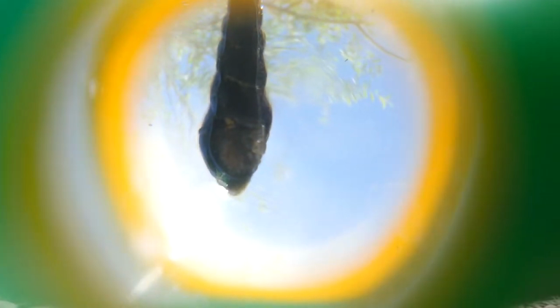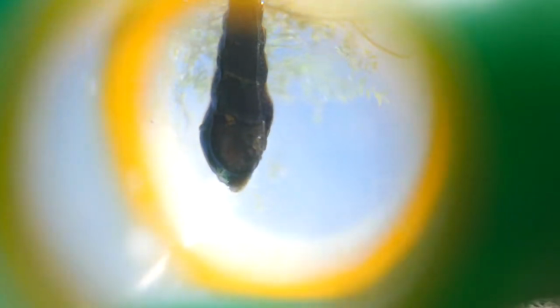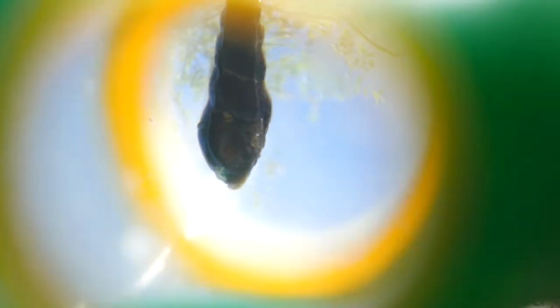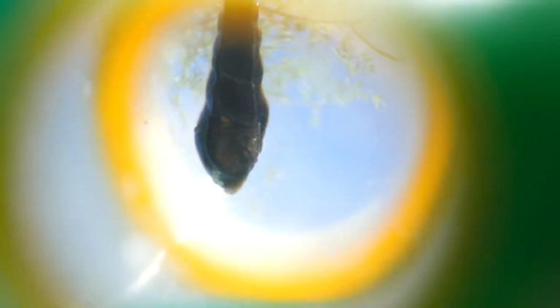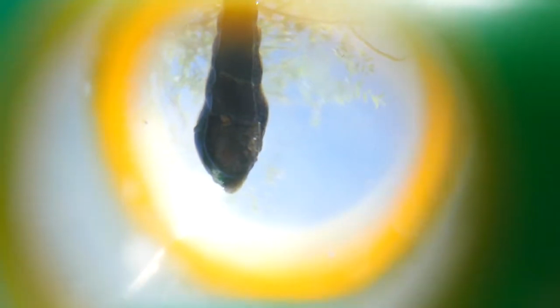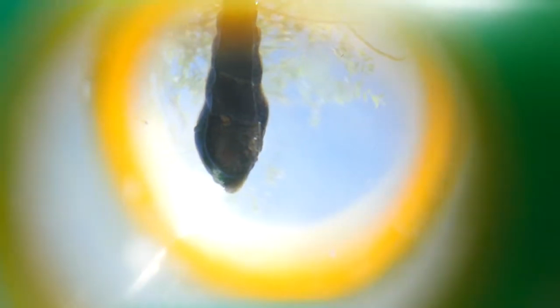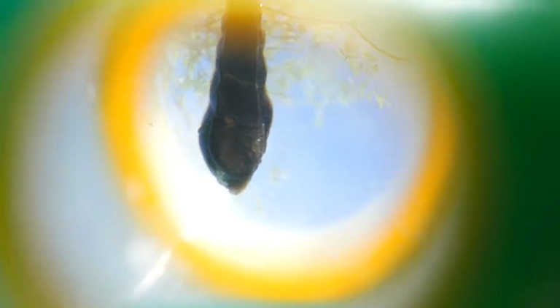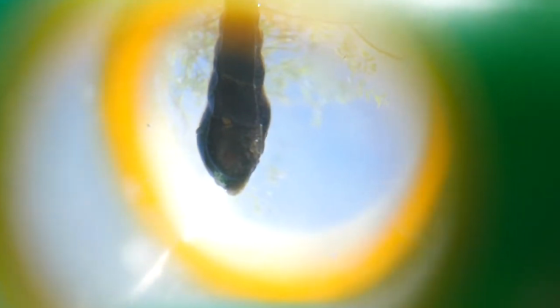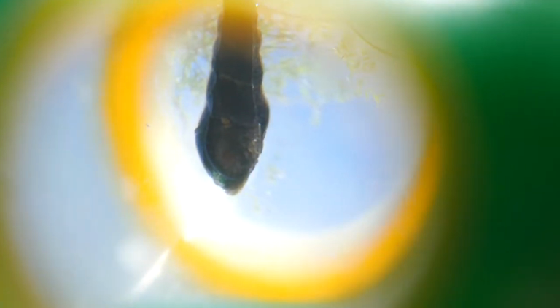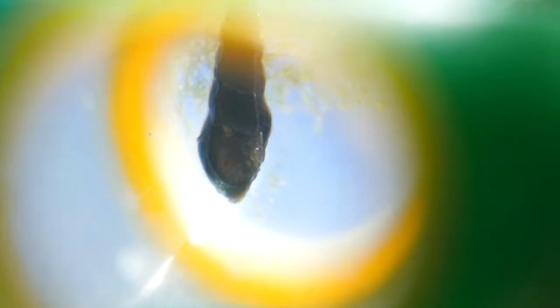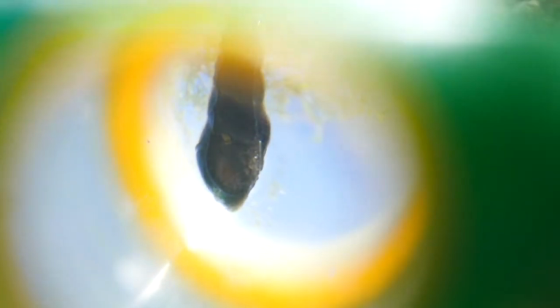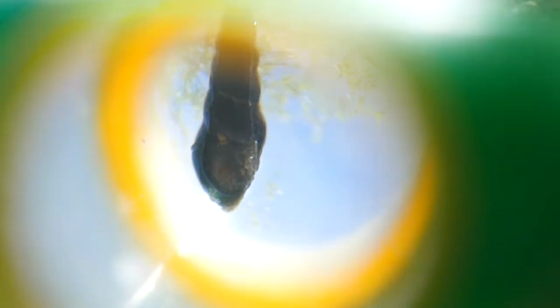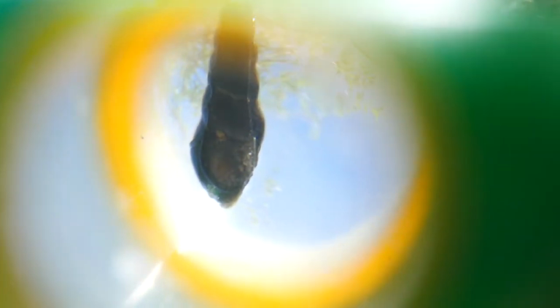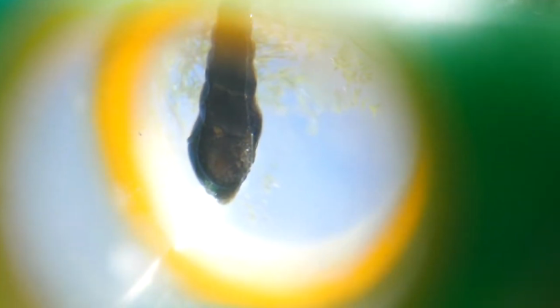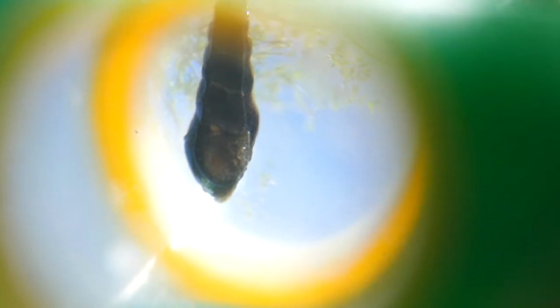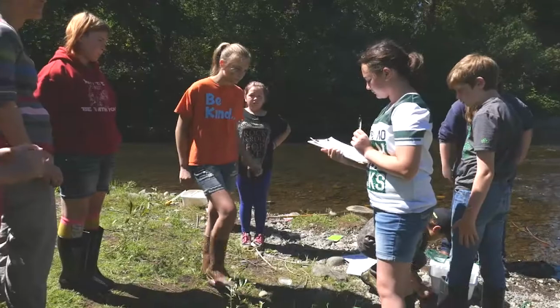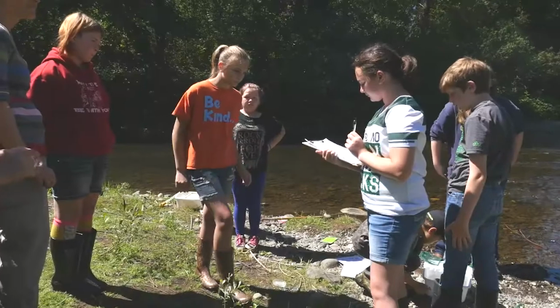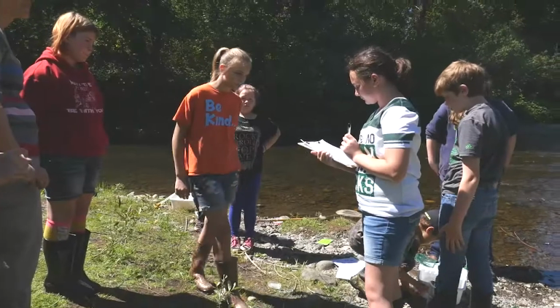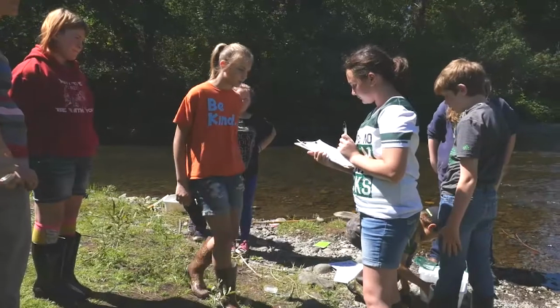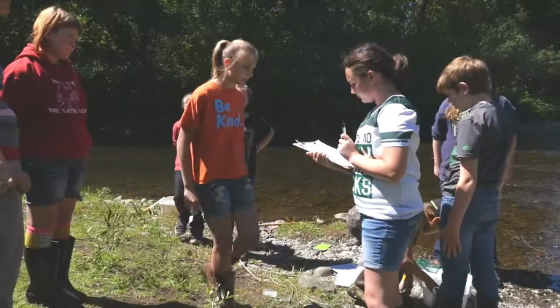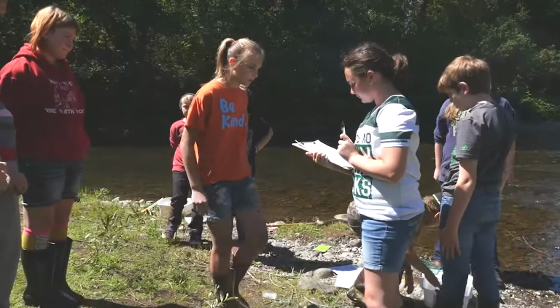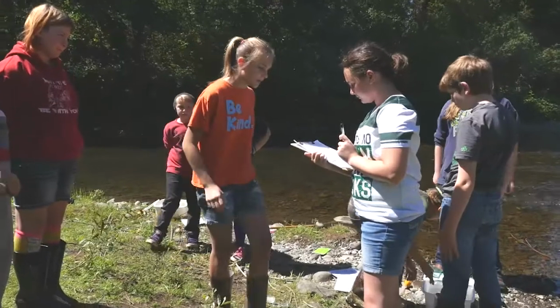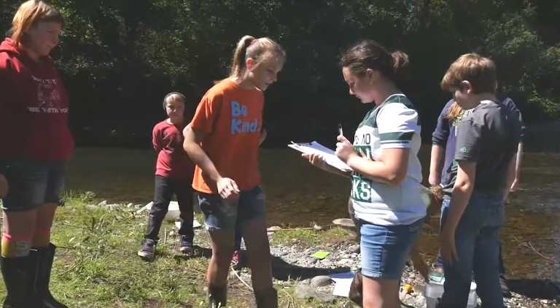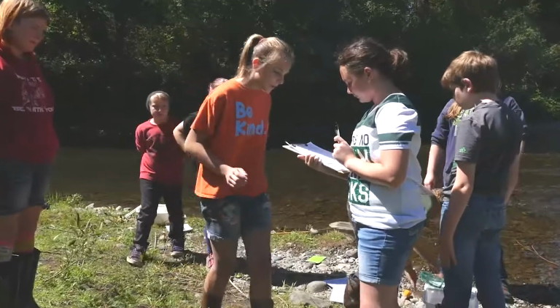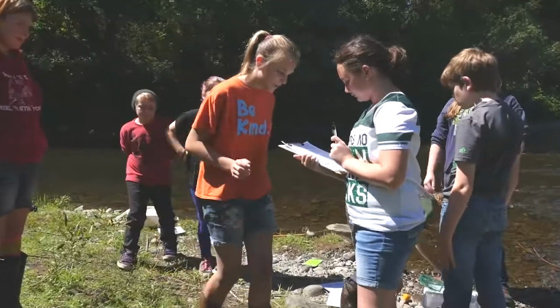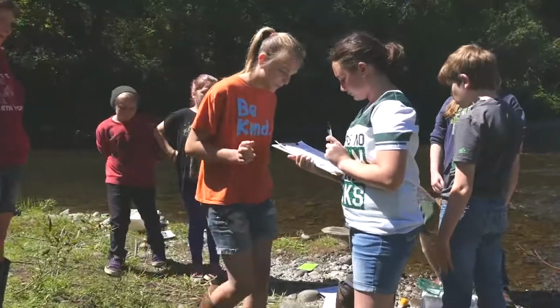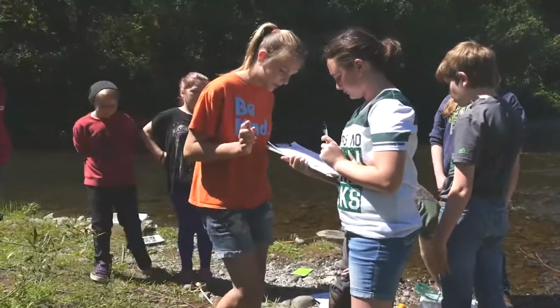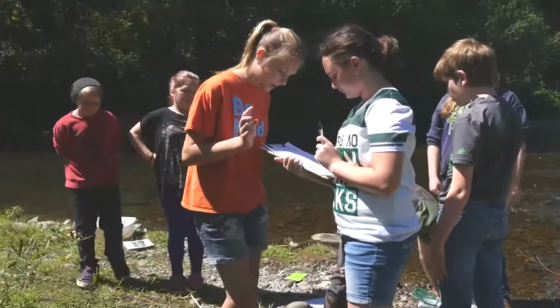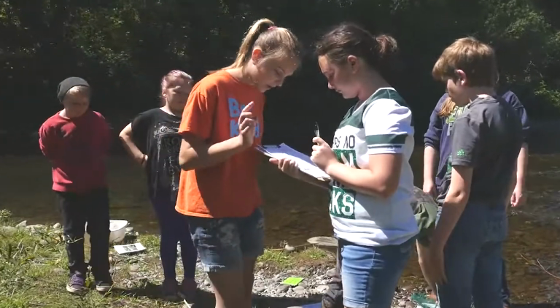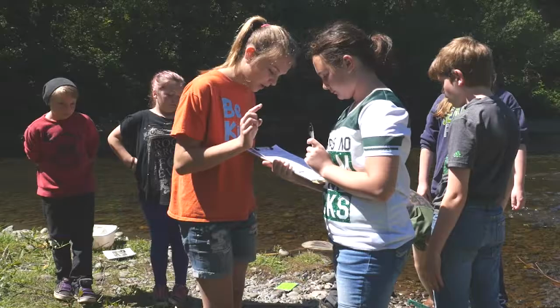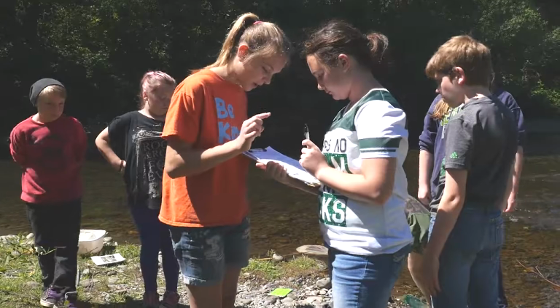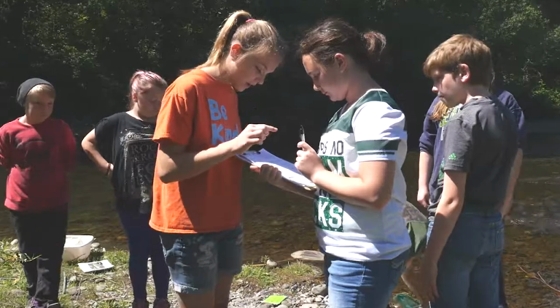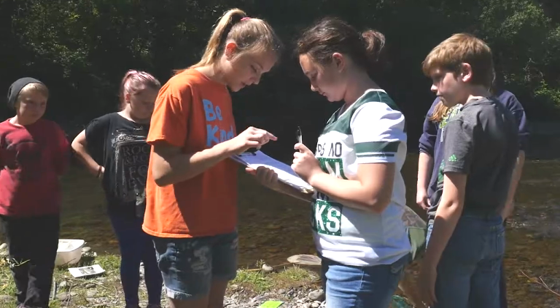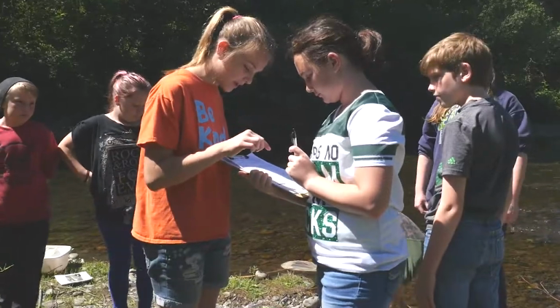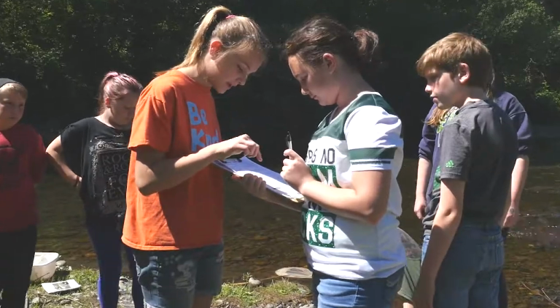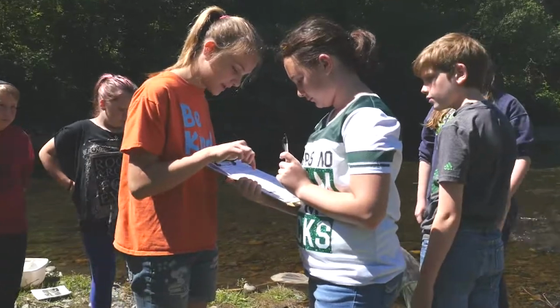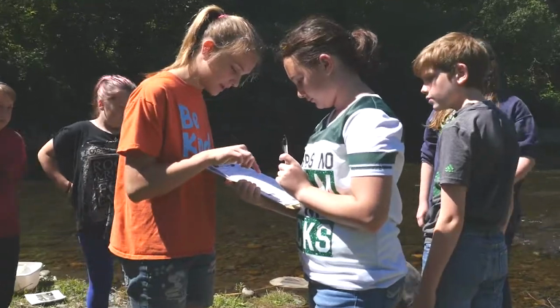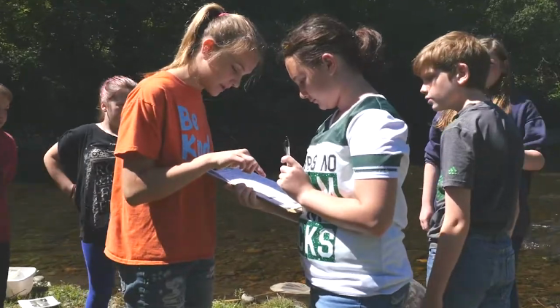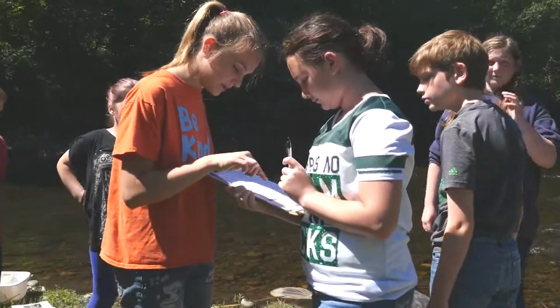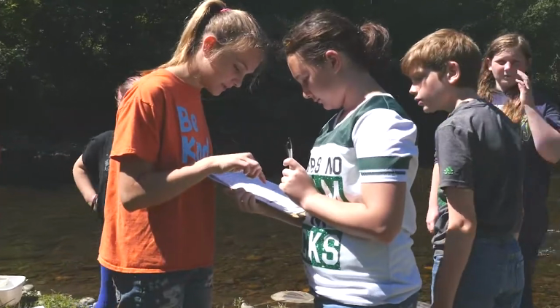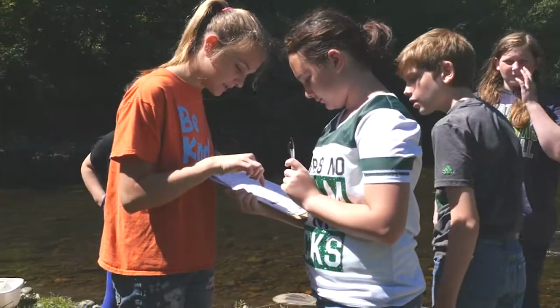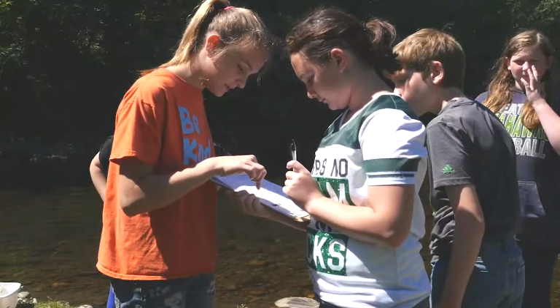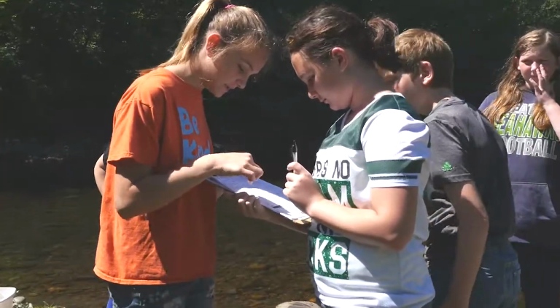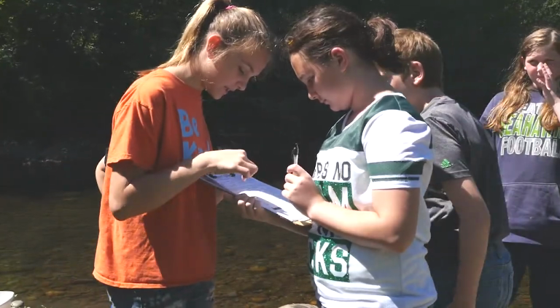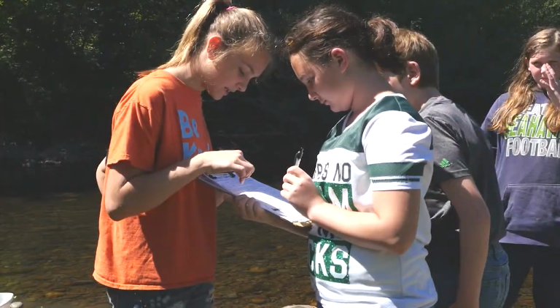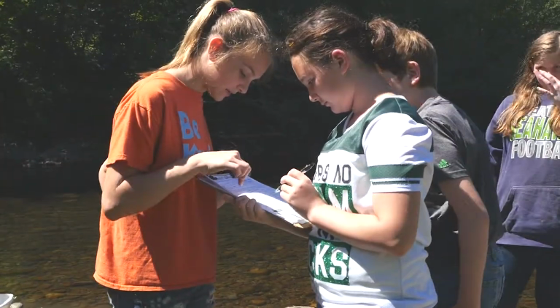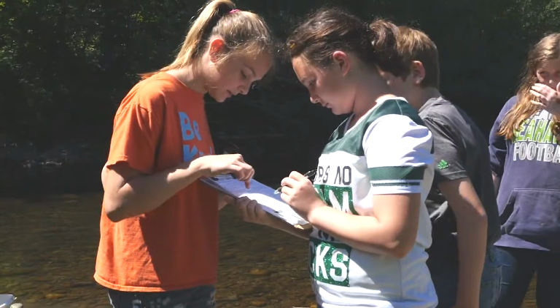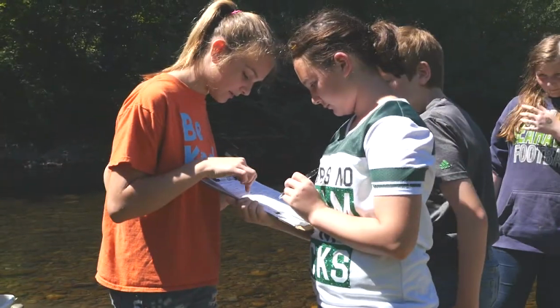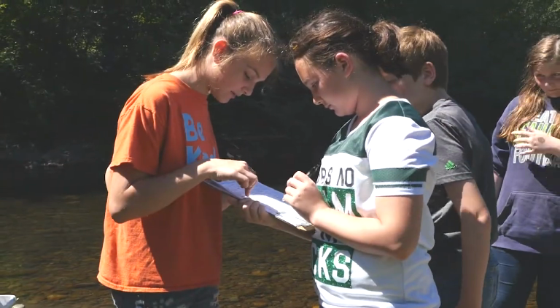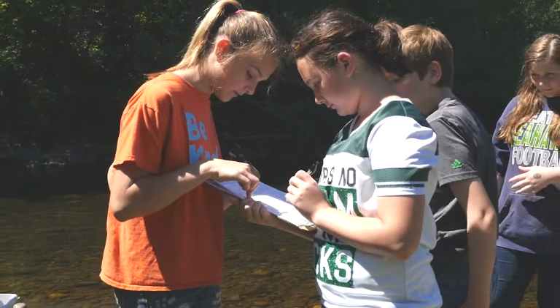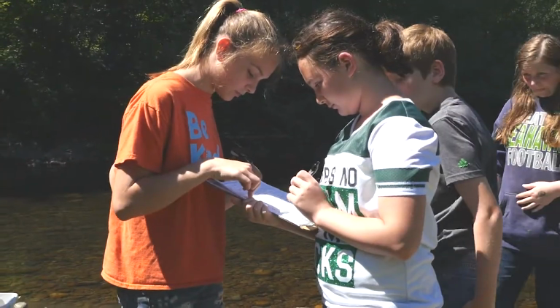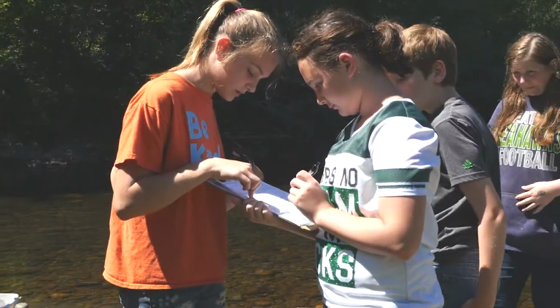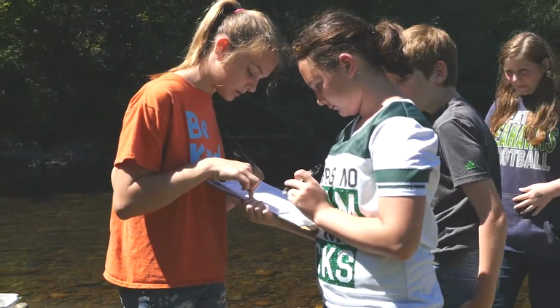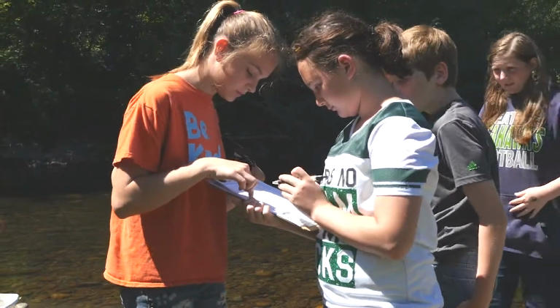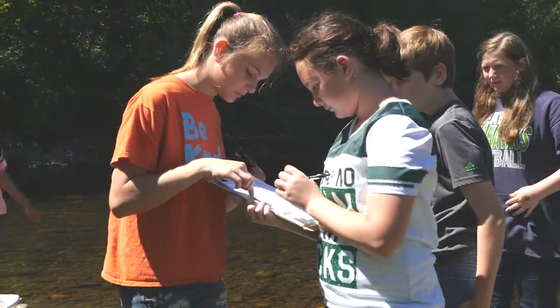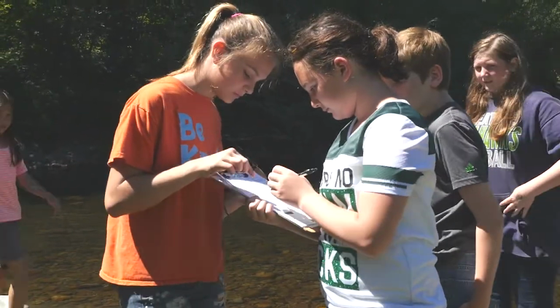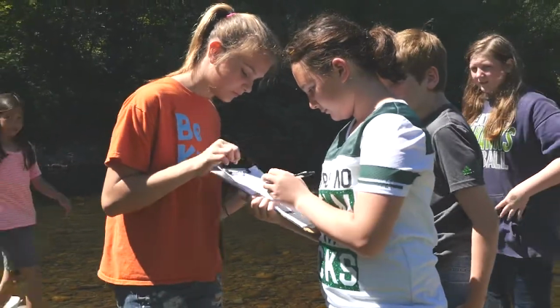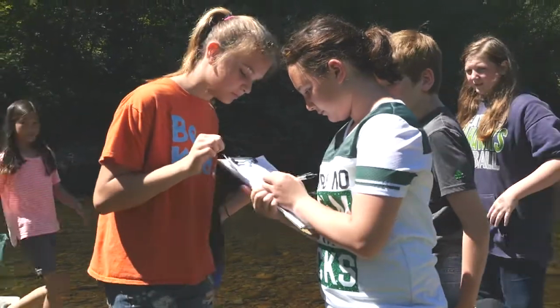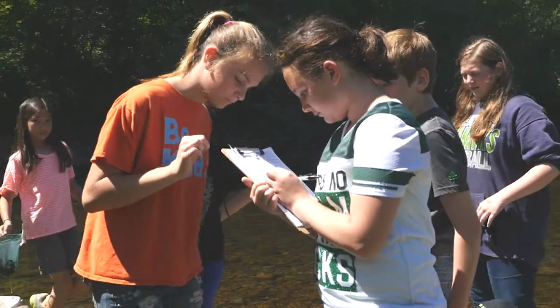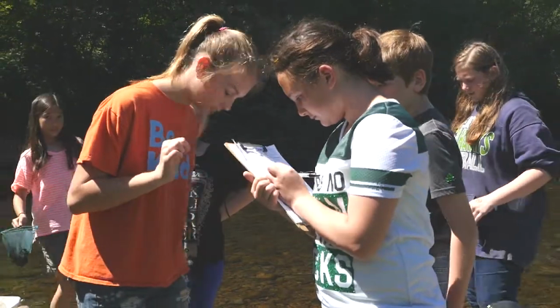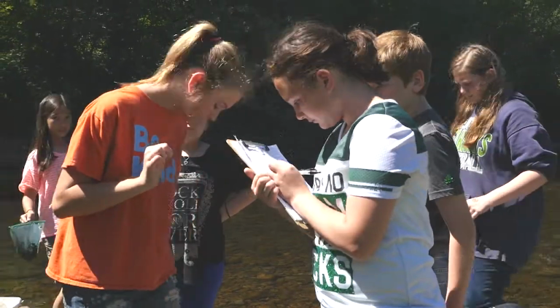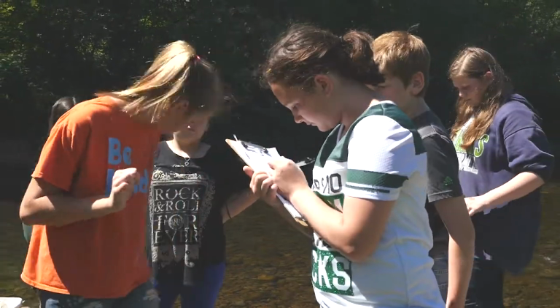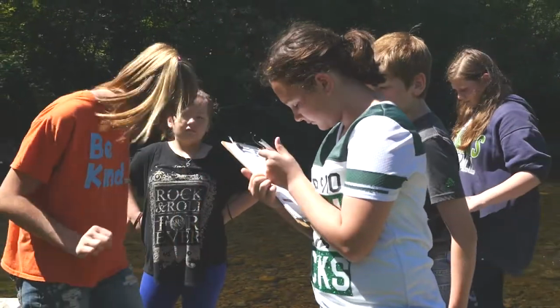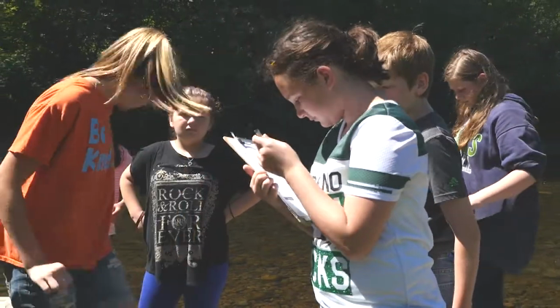Make sure that all of the macroinvertebrate data gets recorded and all students use their sheet to get a water quality rating.